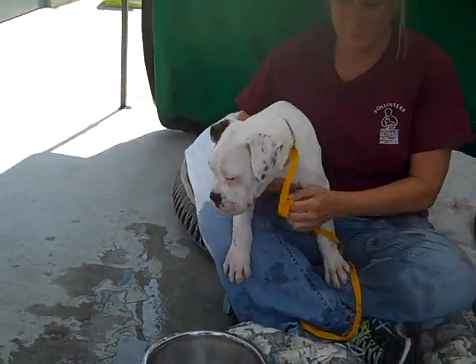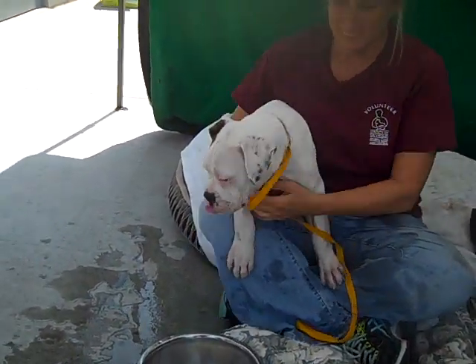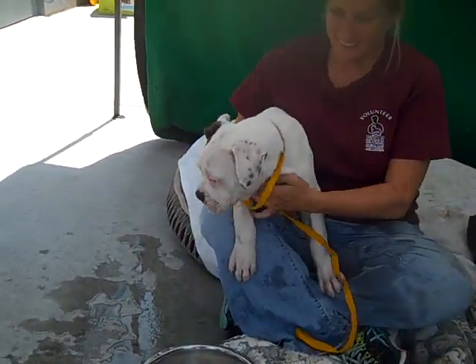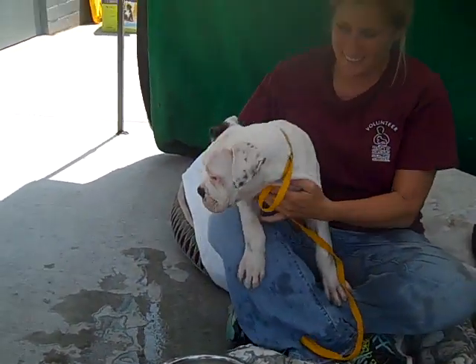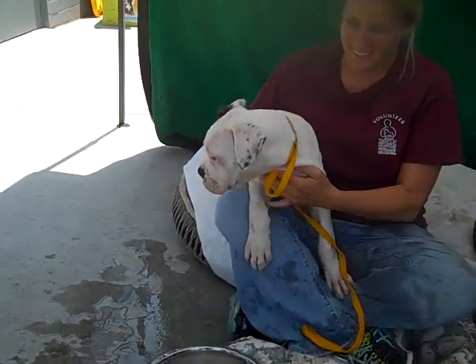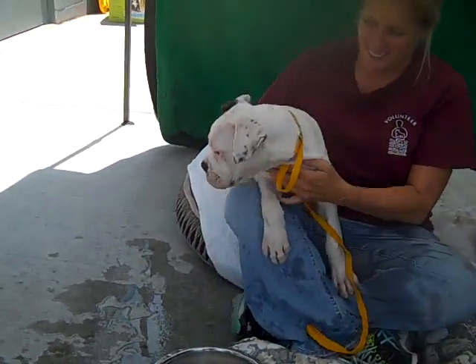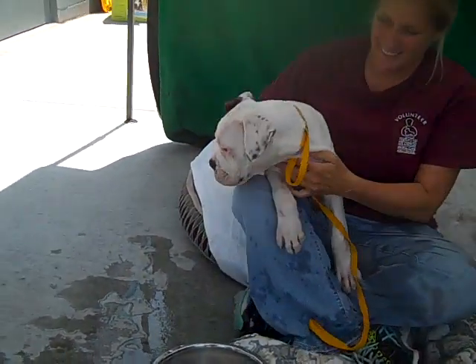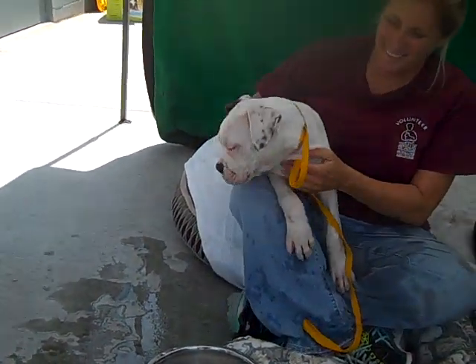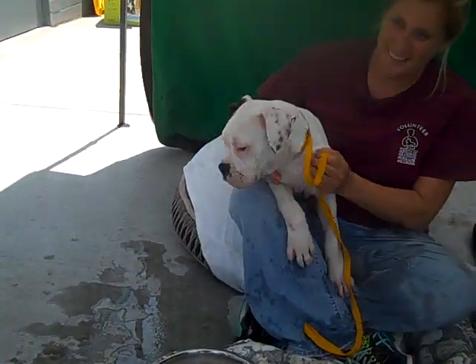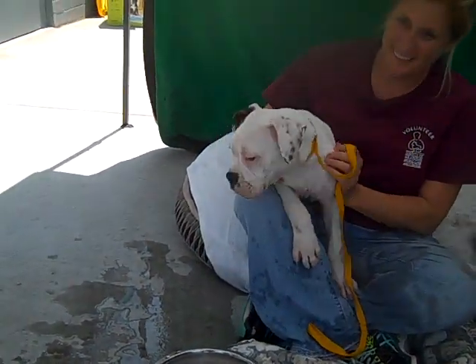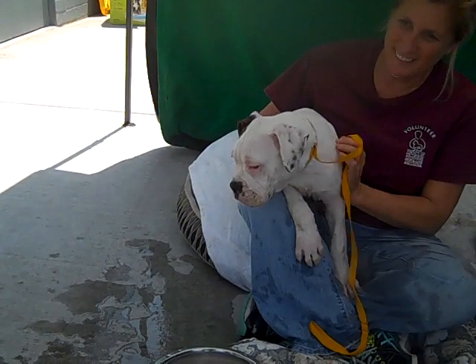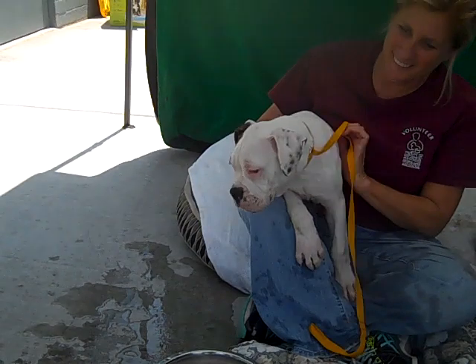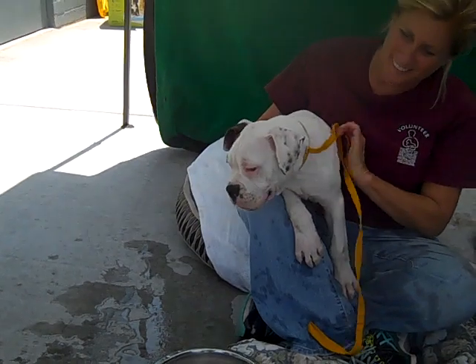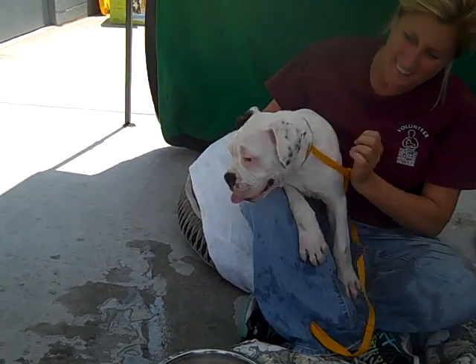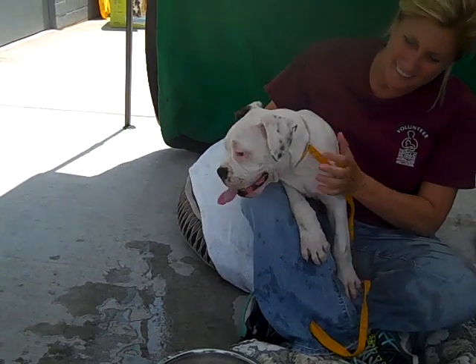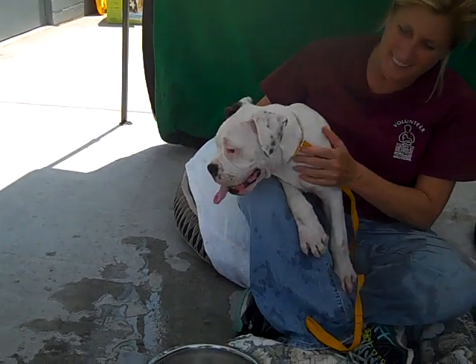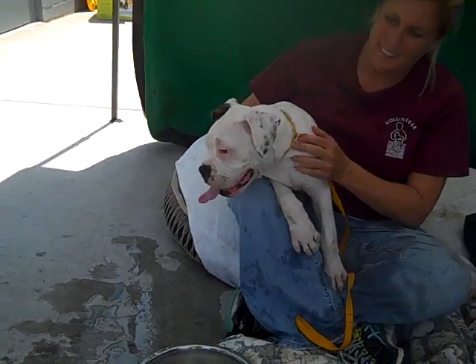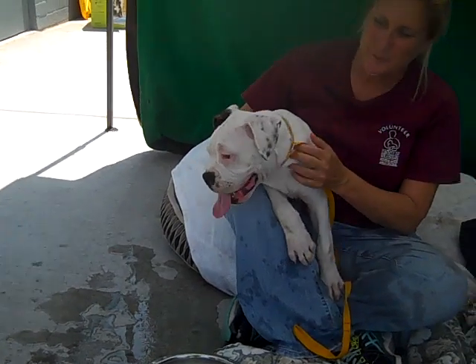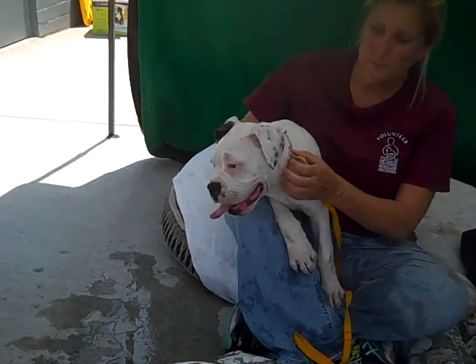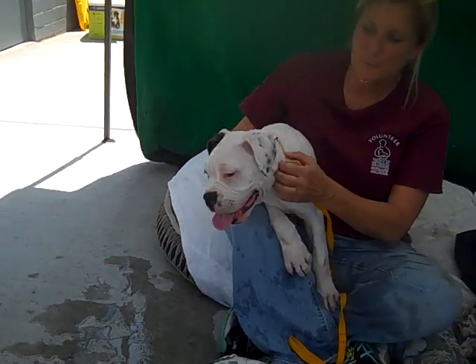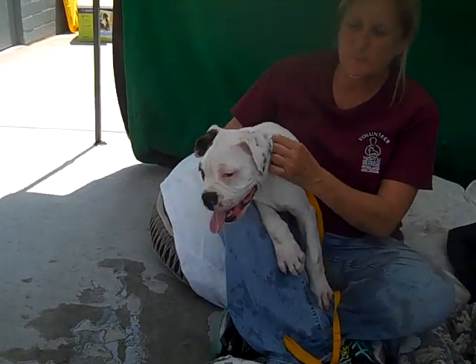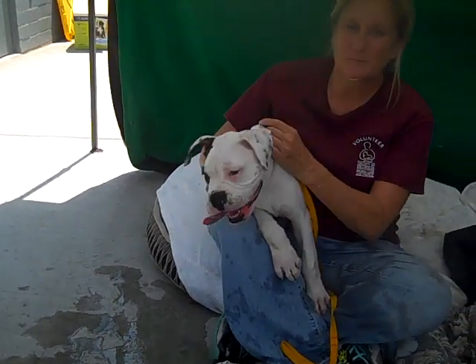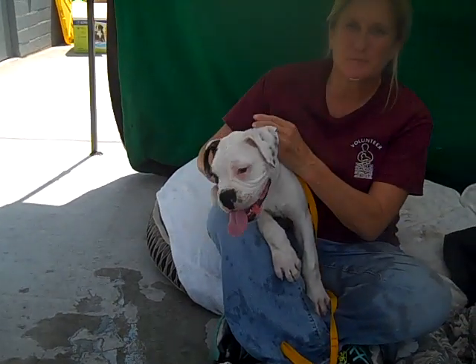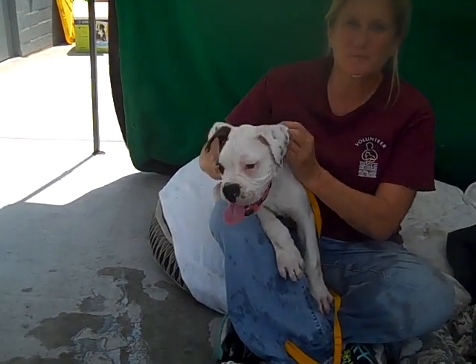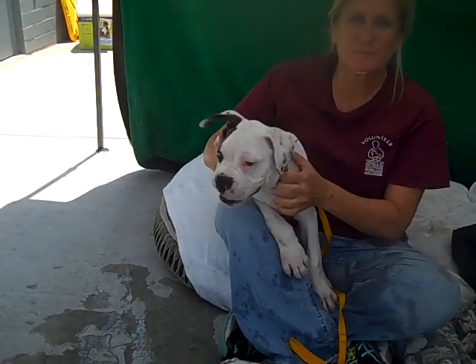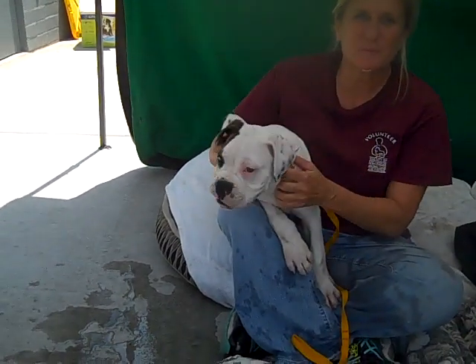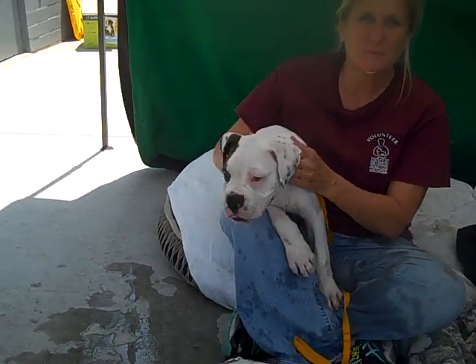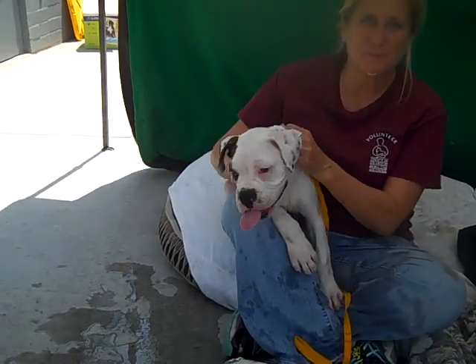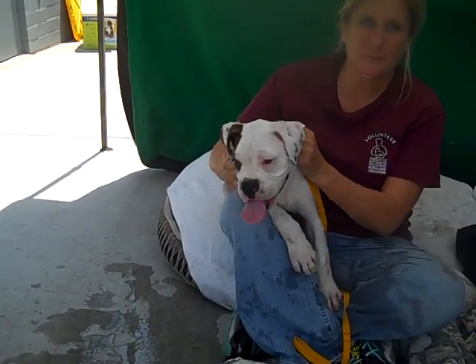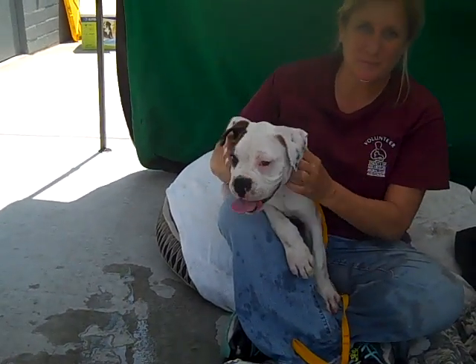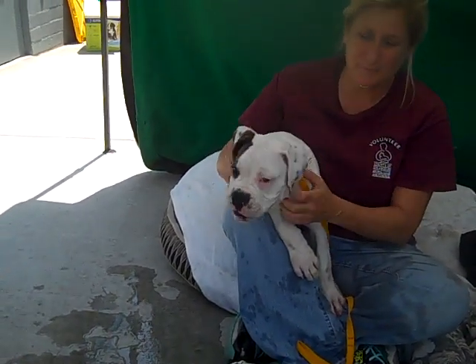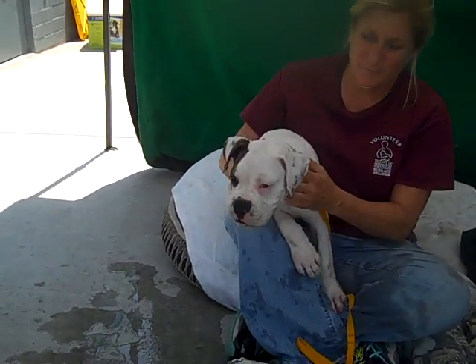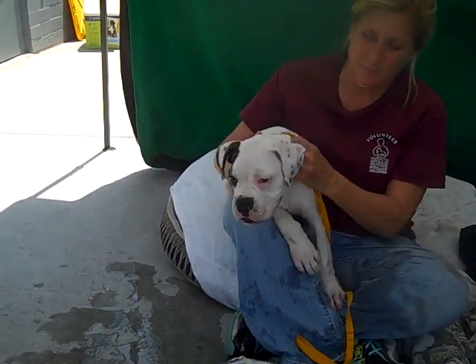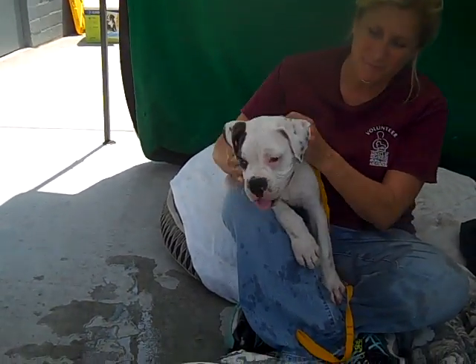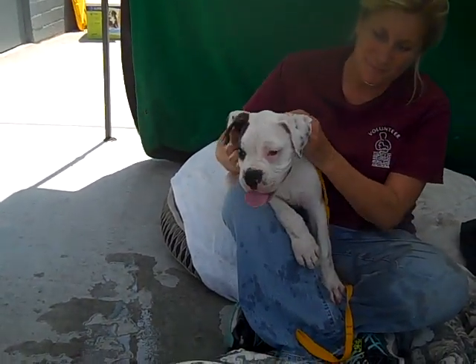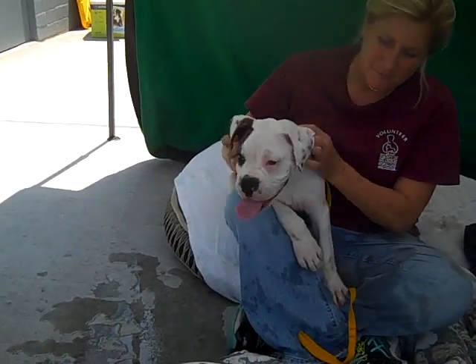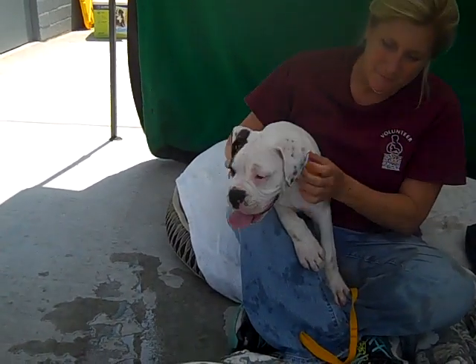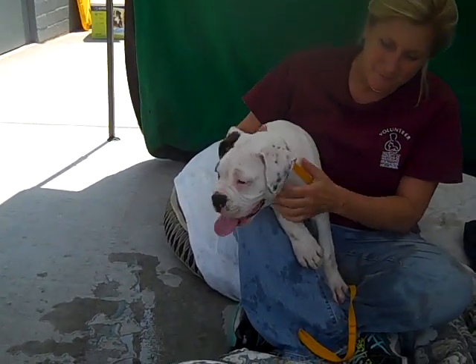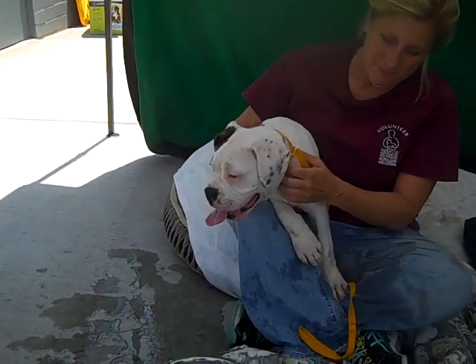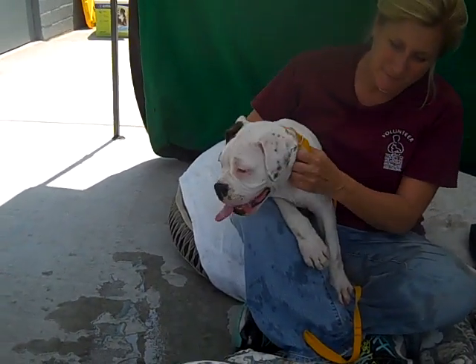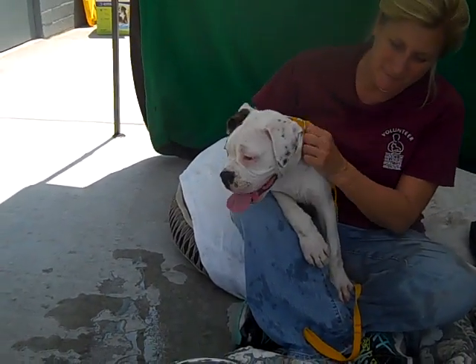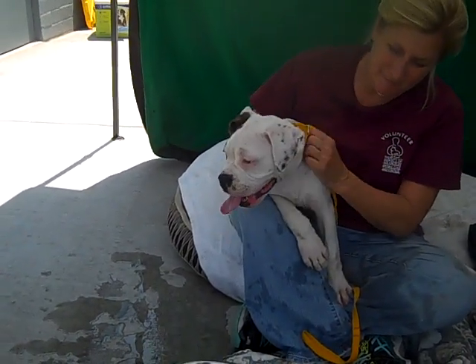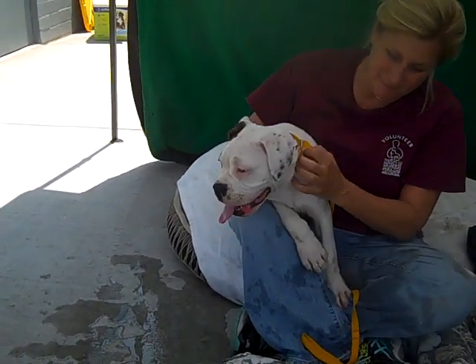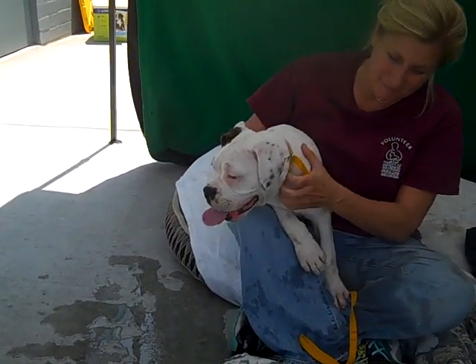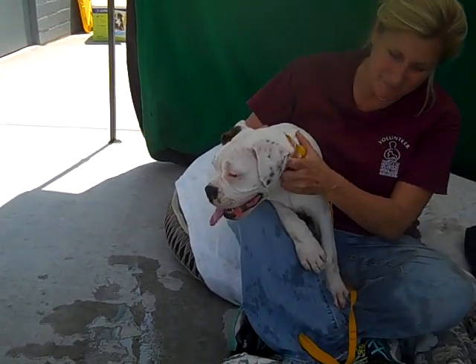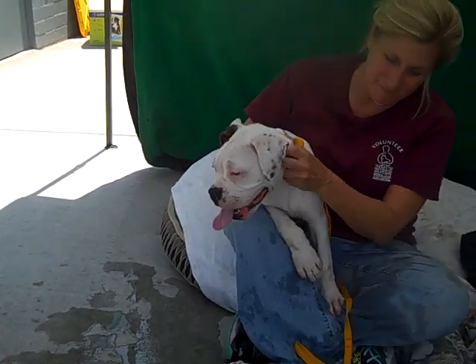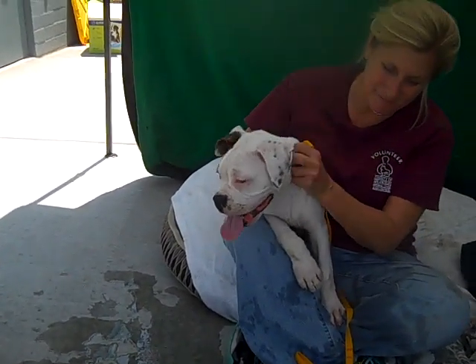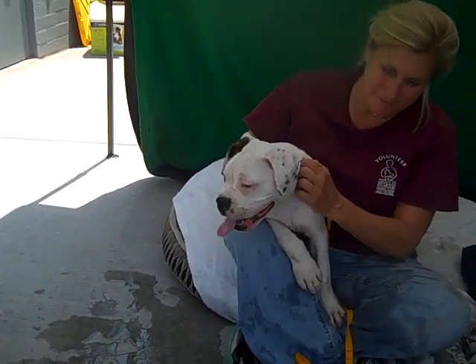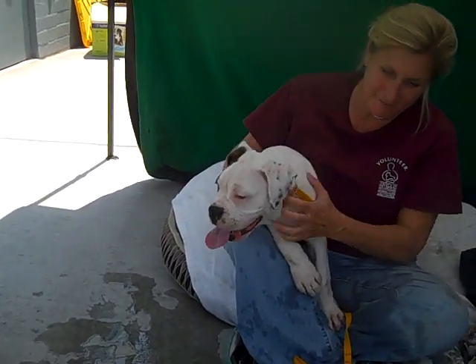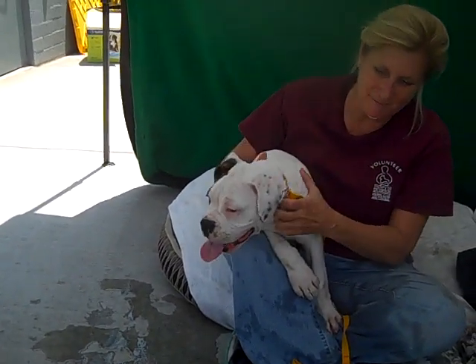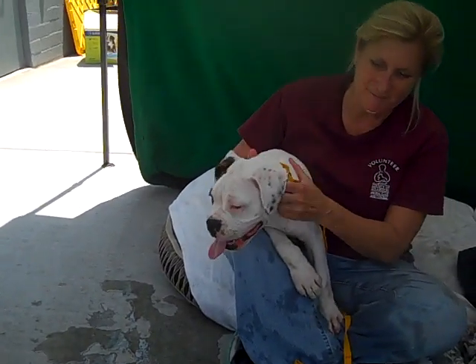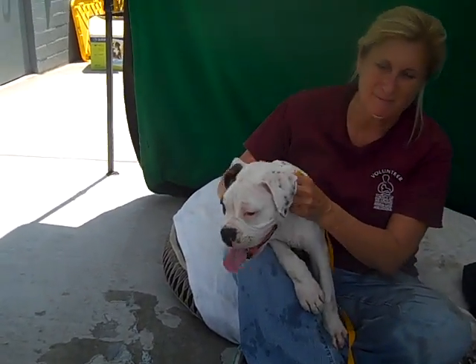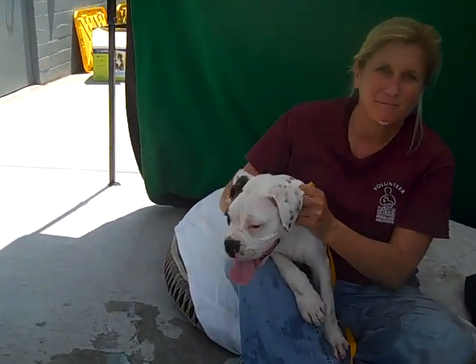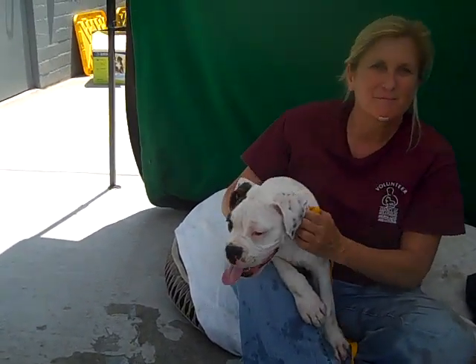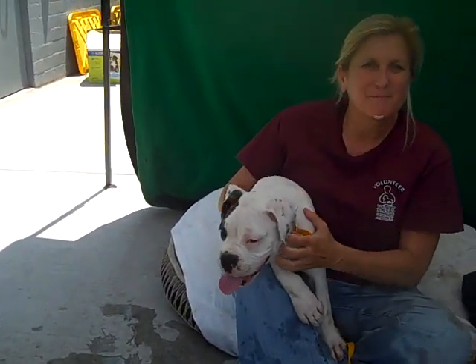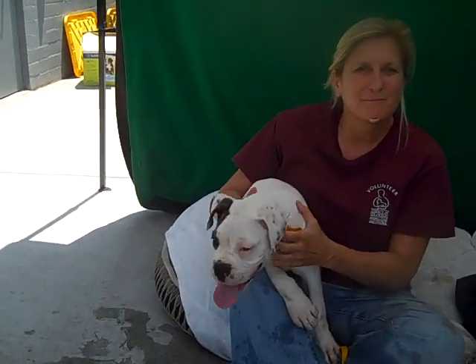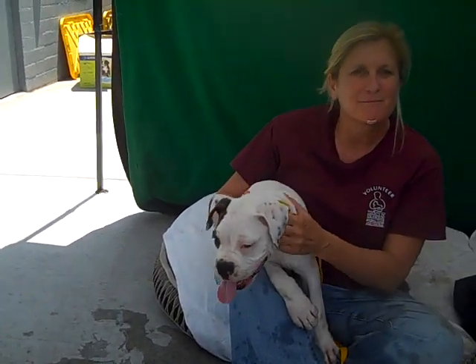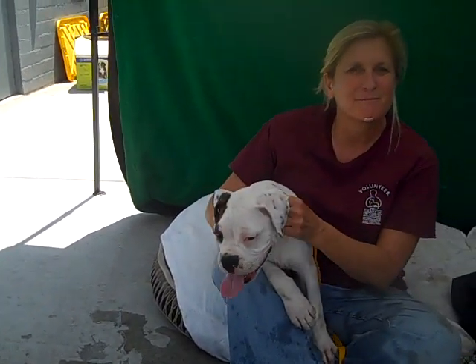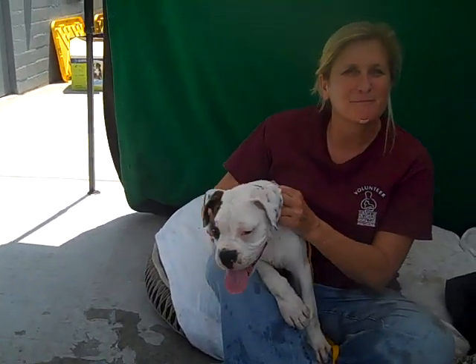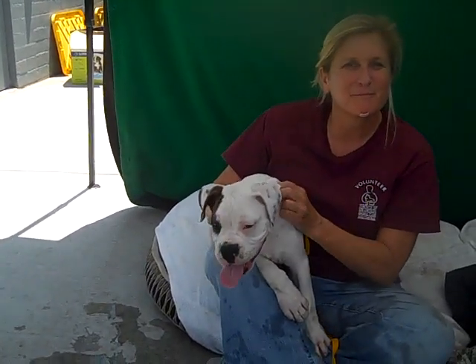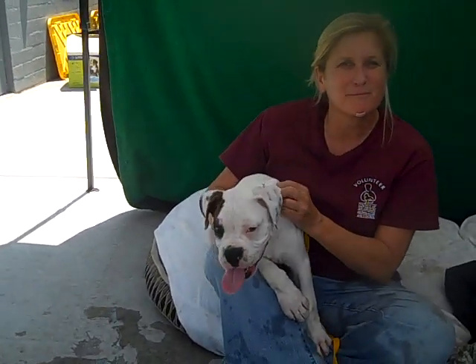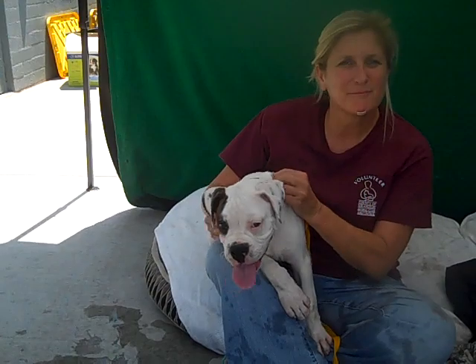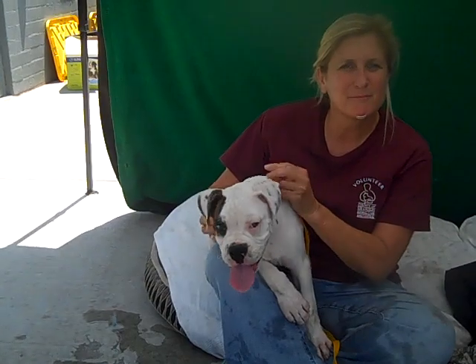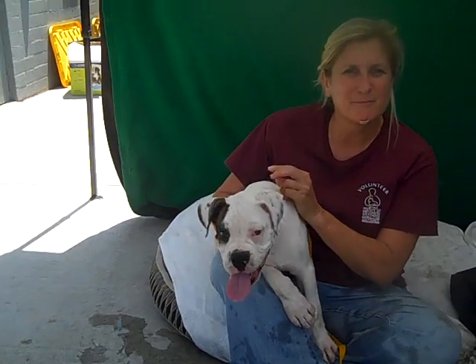He came in as an owner's surrender on July 27th. And I think I said two months — he's actually four months old.